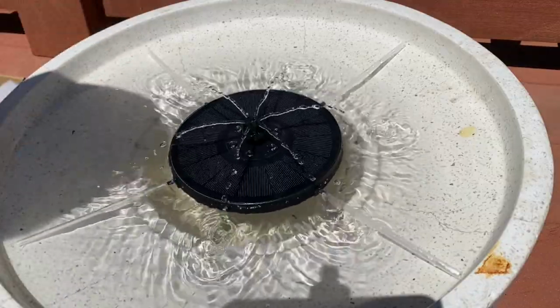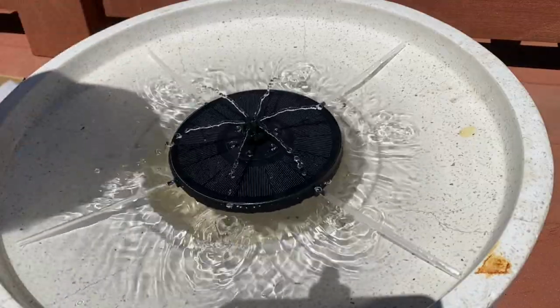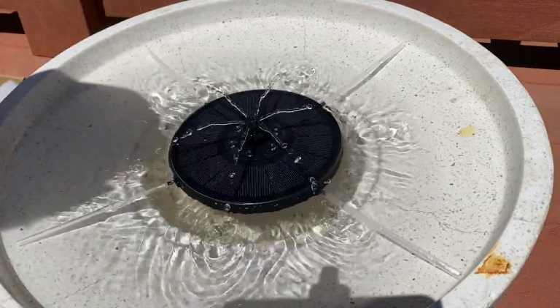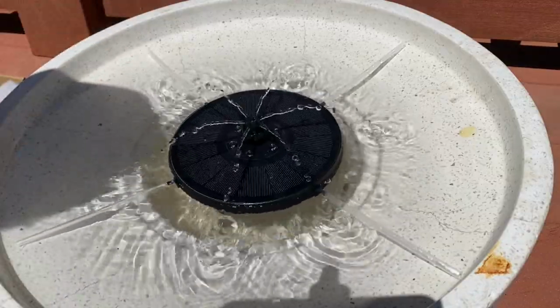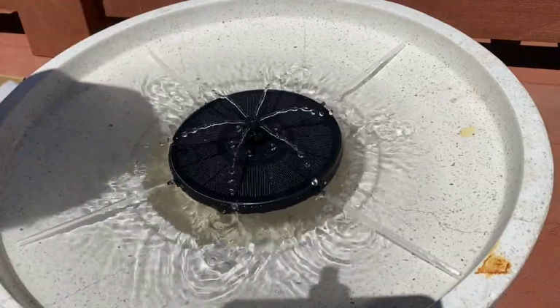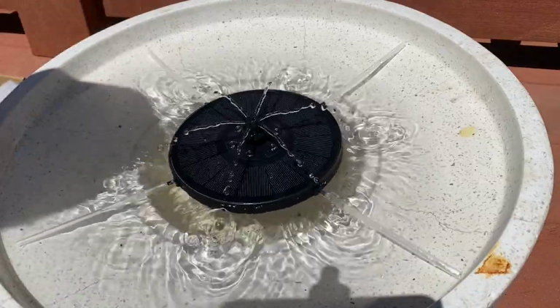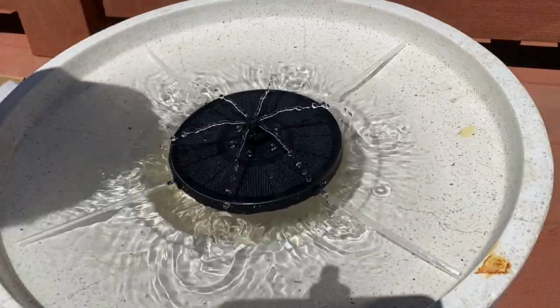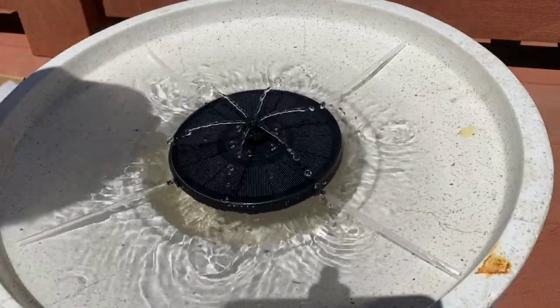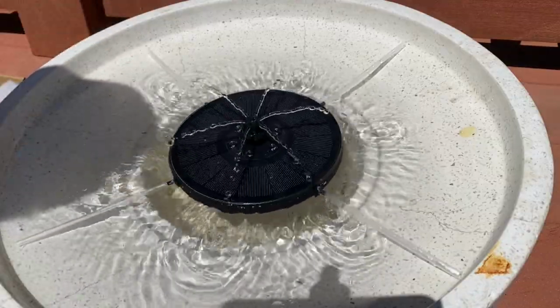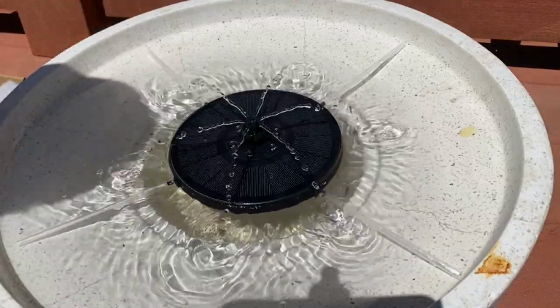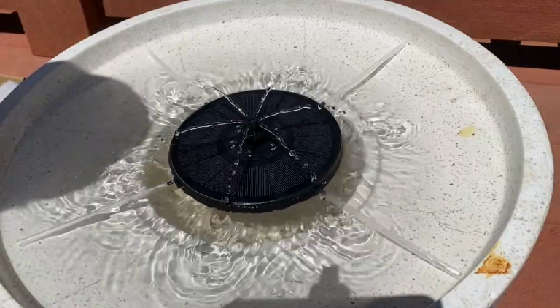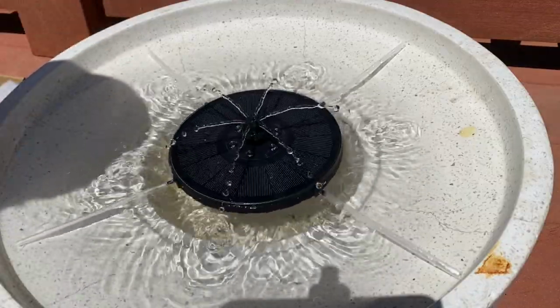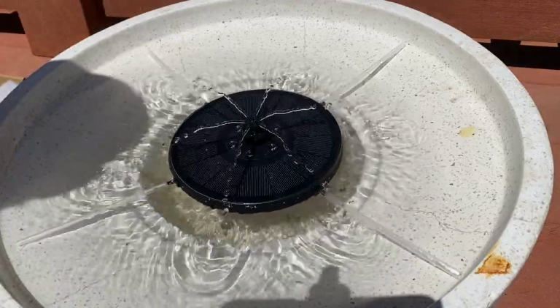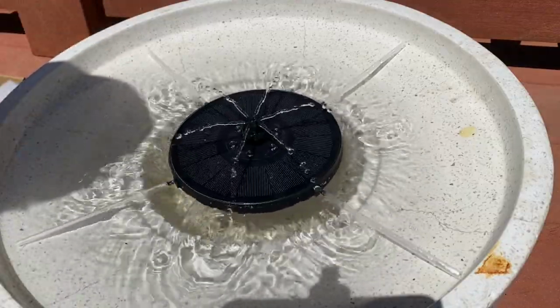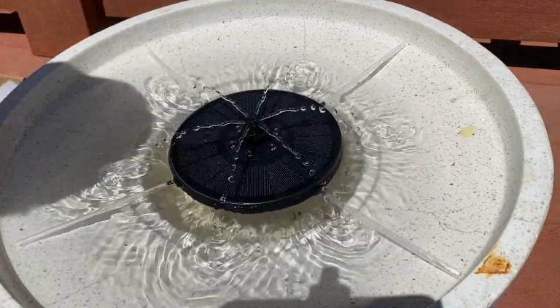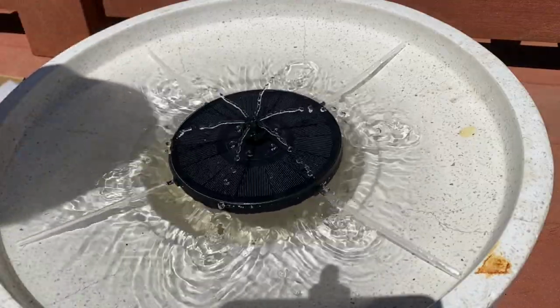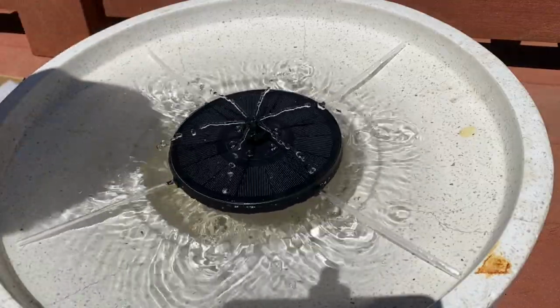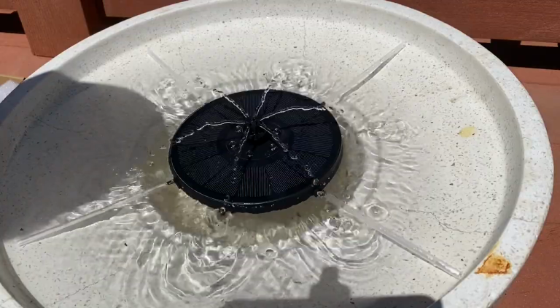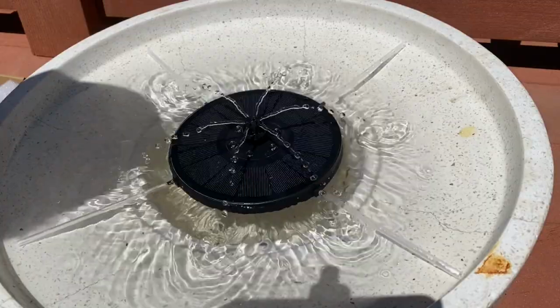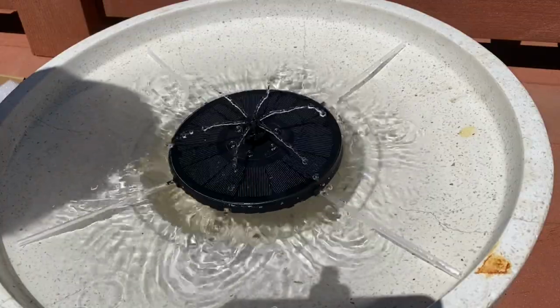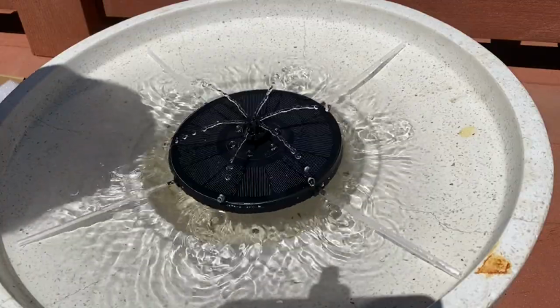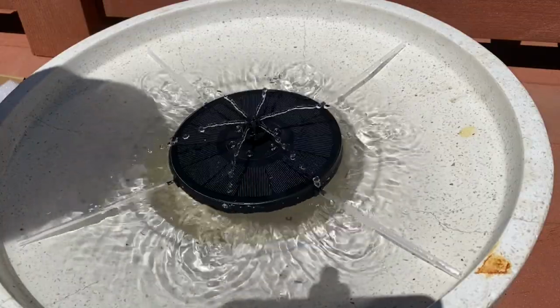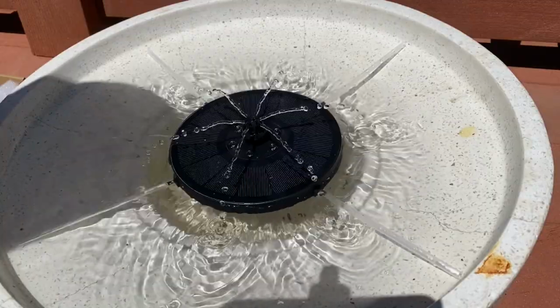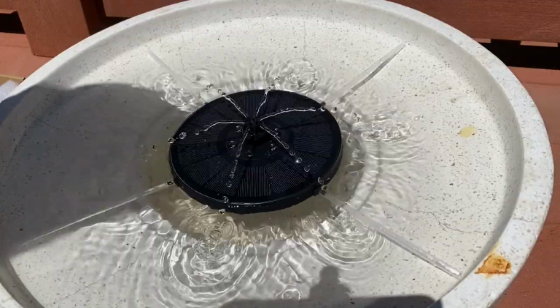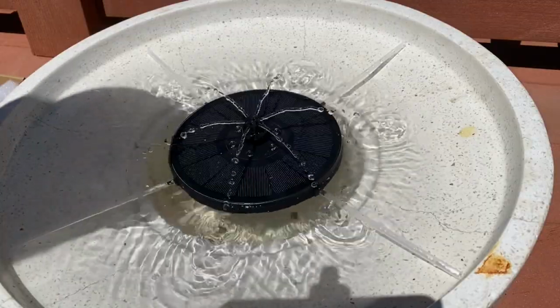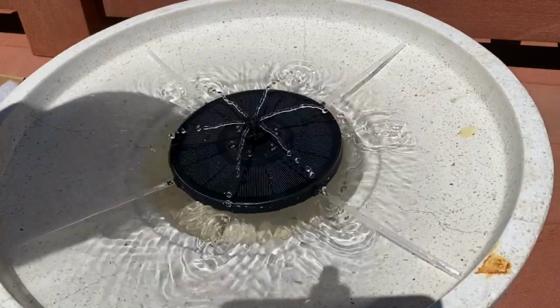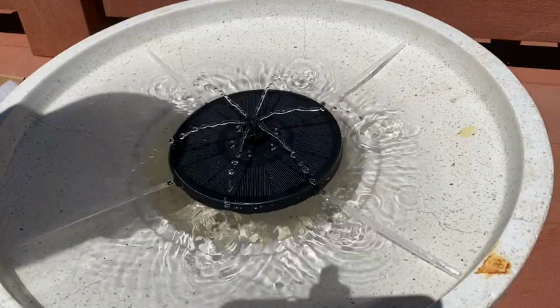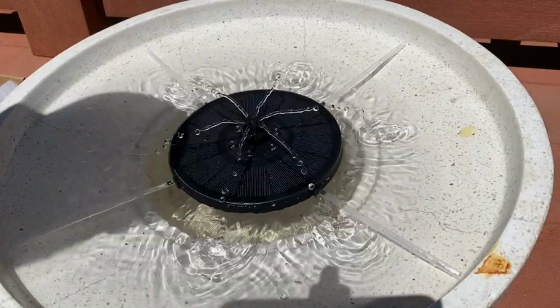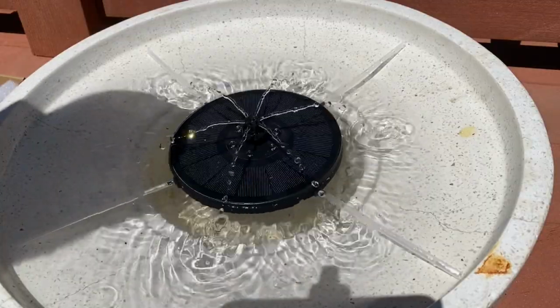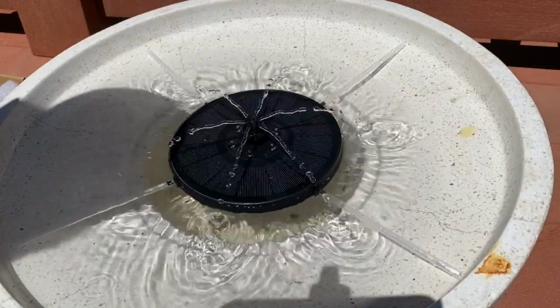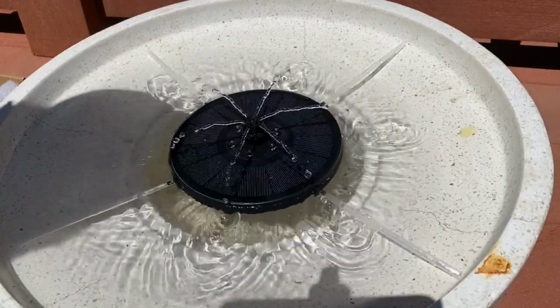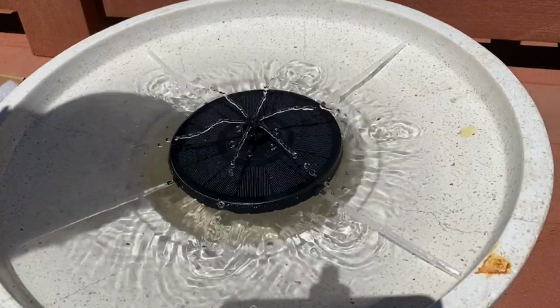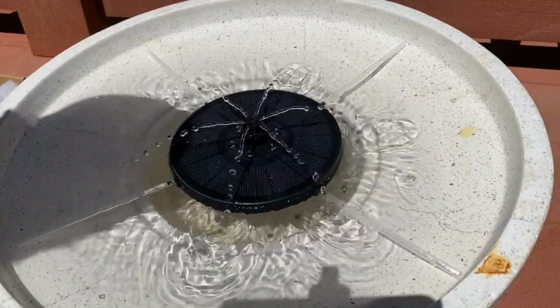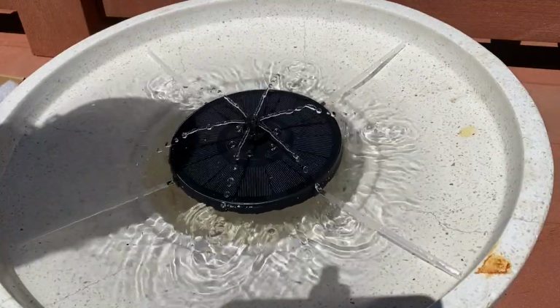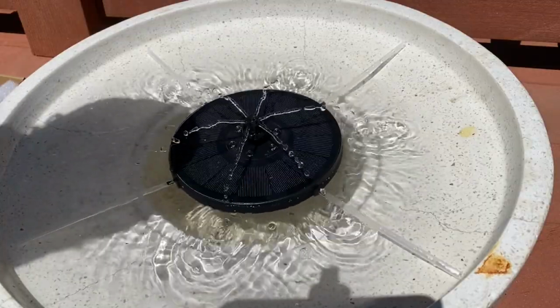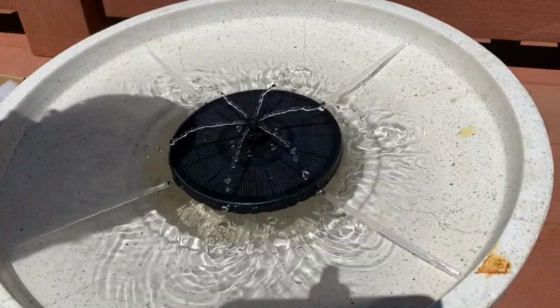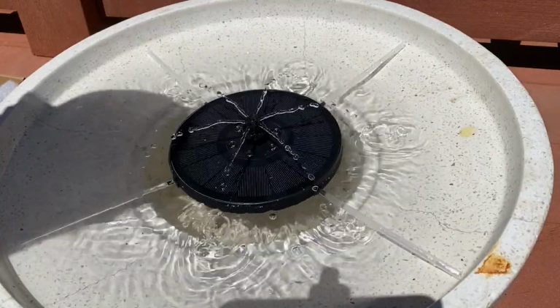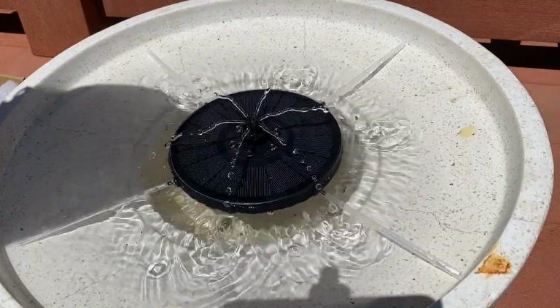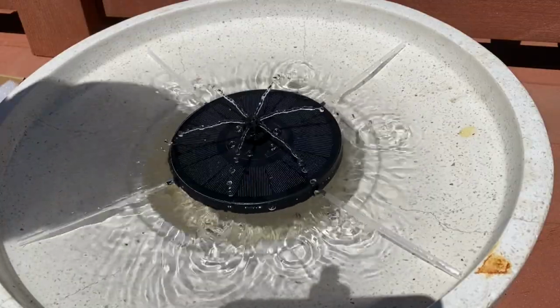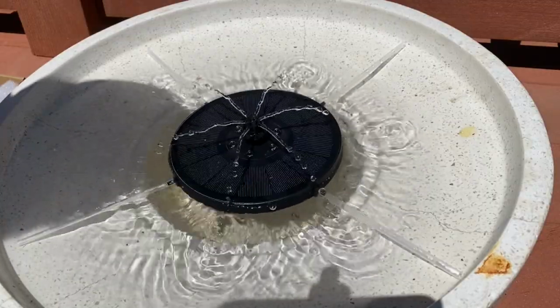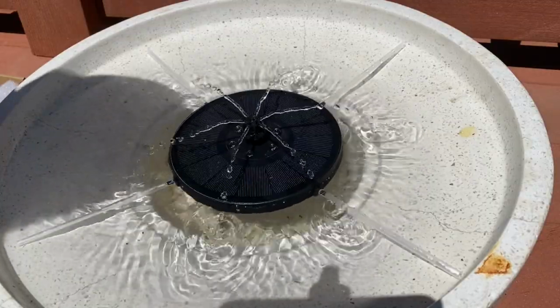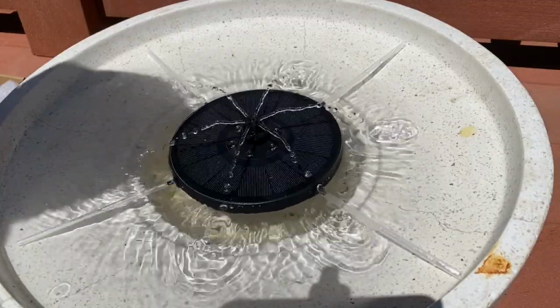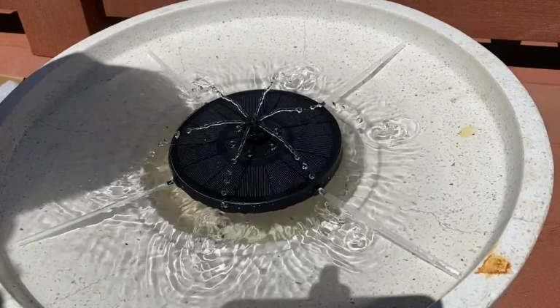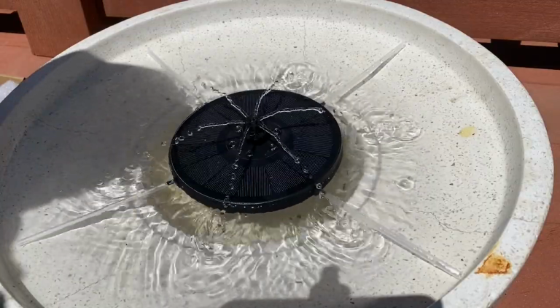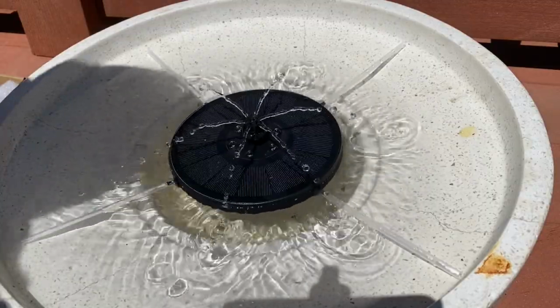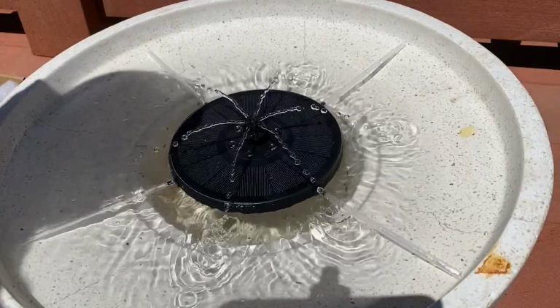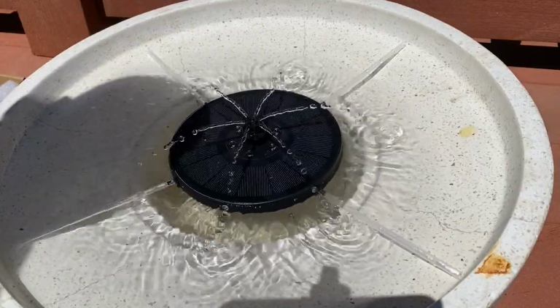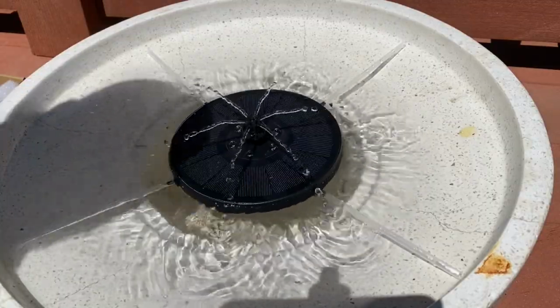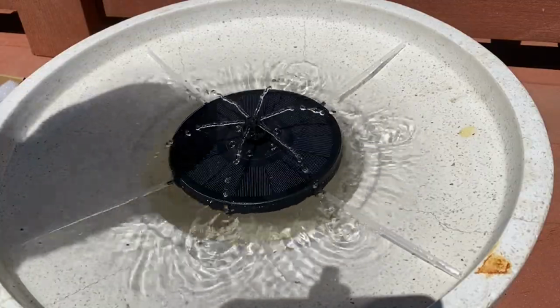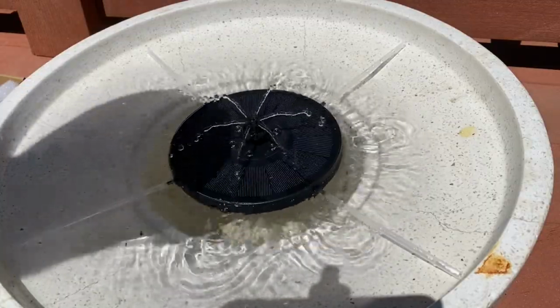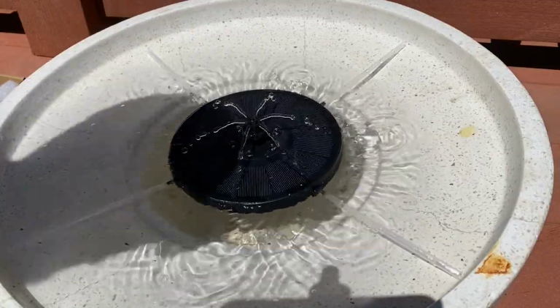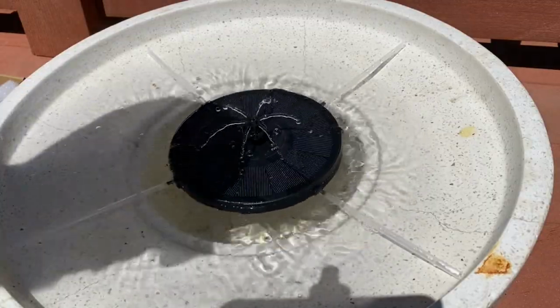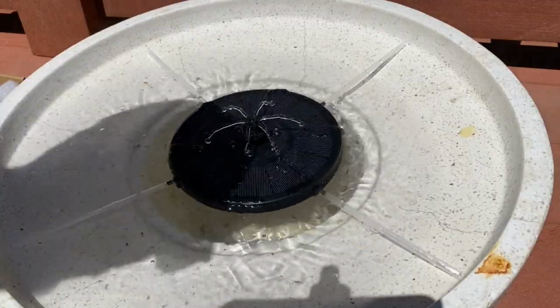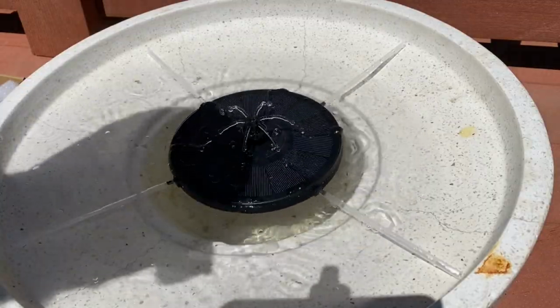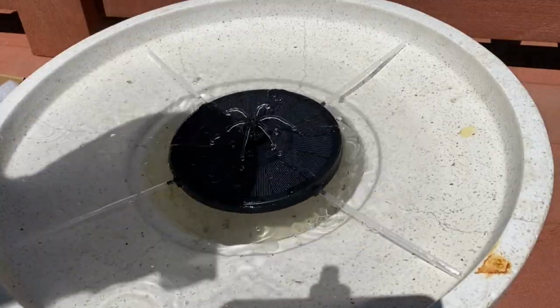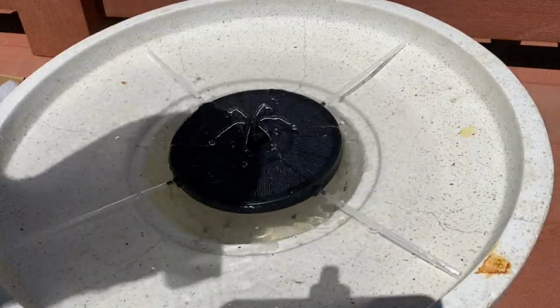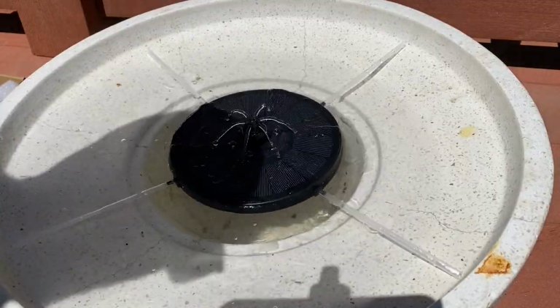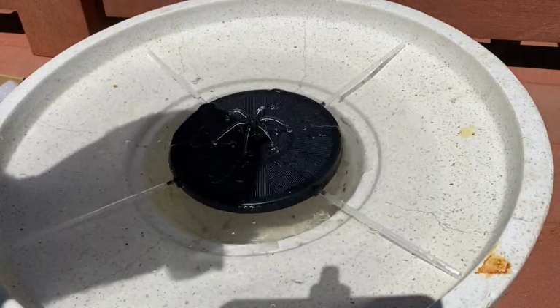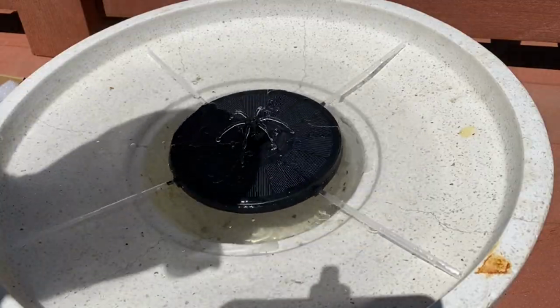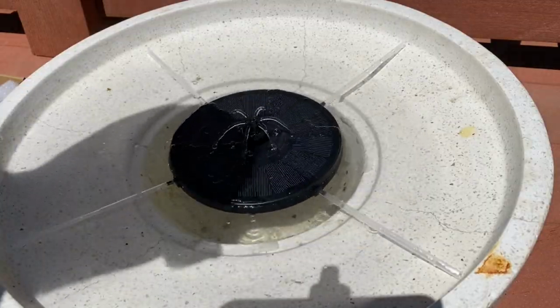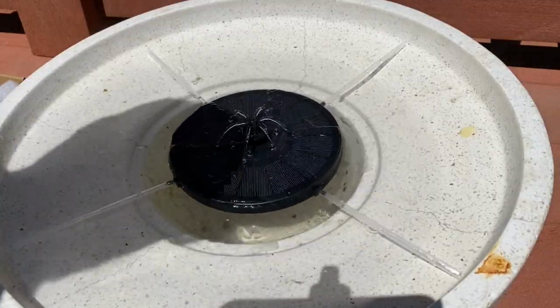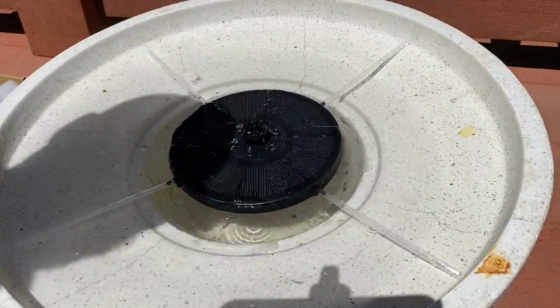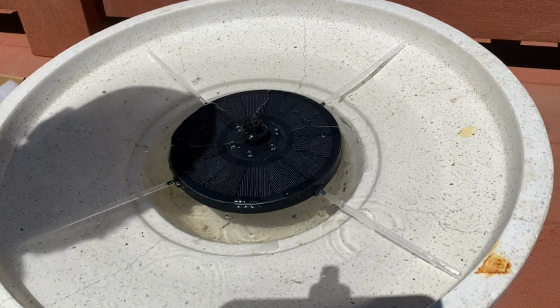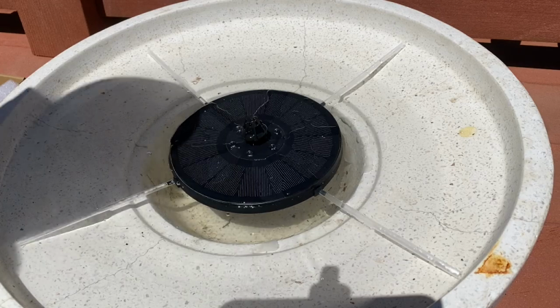Alright y'all, that's it with this fountain. Like, comment, and subscribe if you like it. I'll also show you the solar lights.